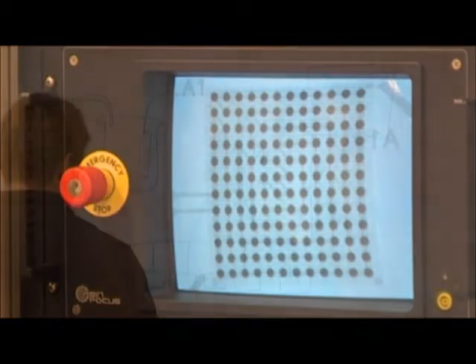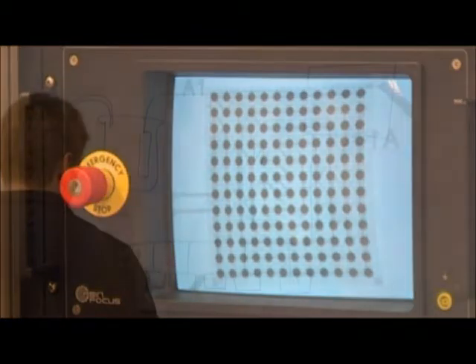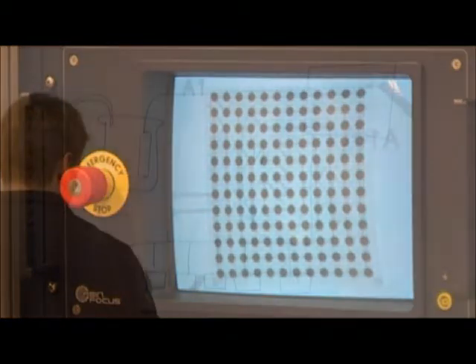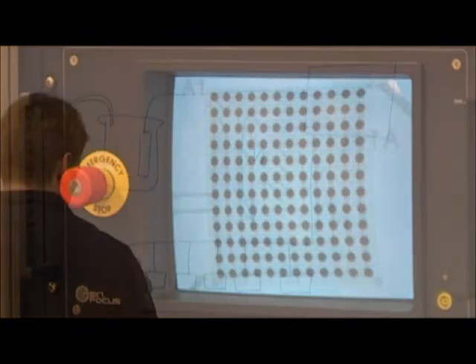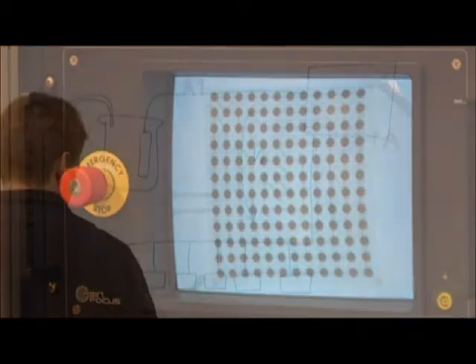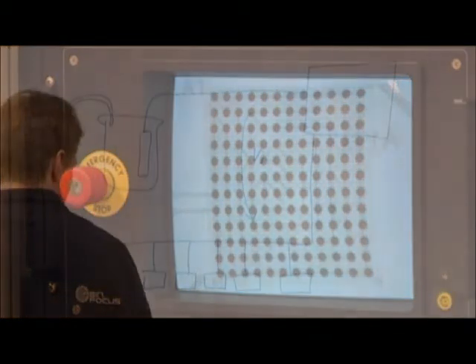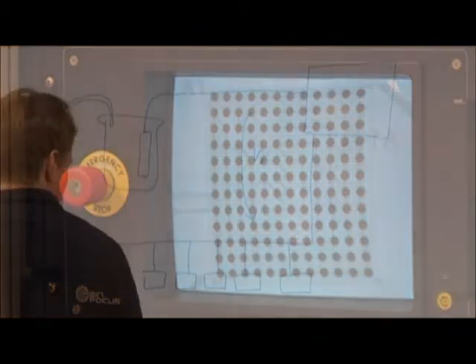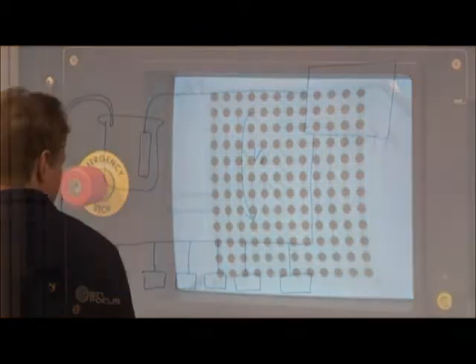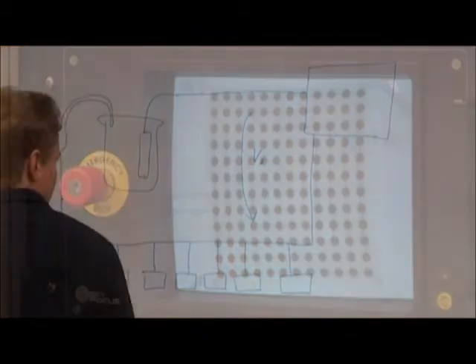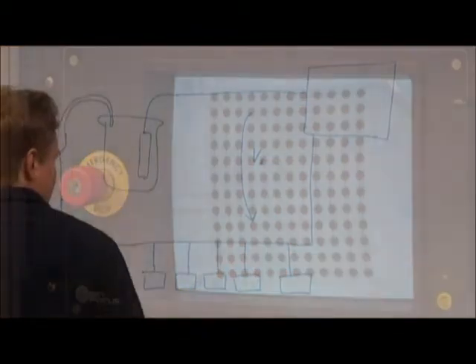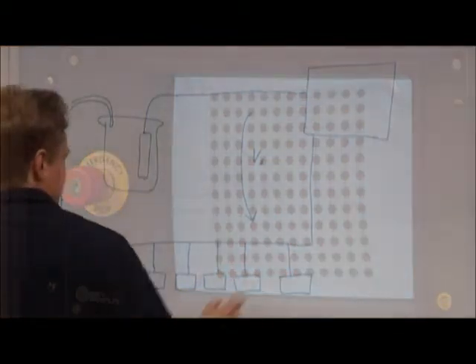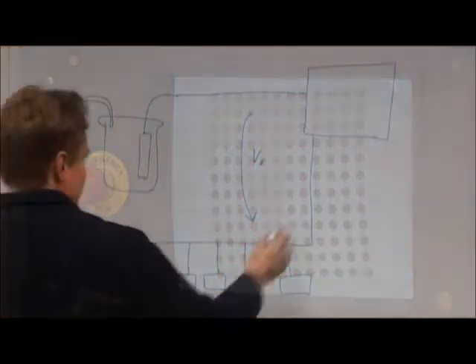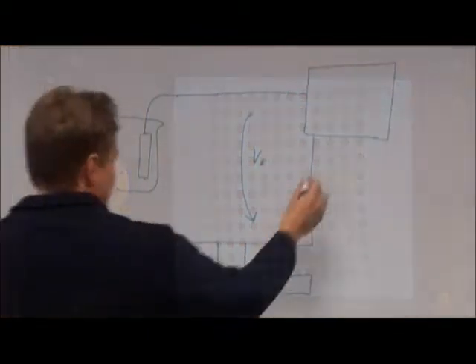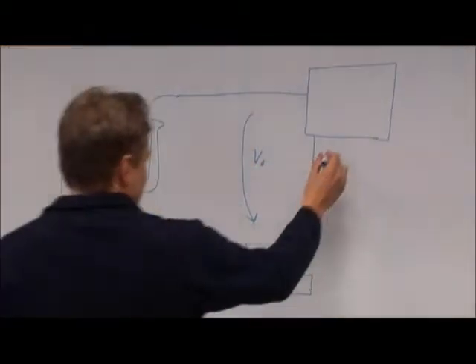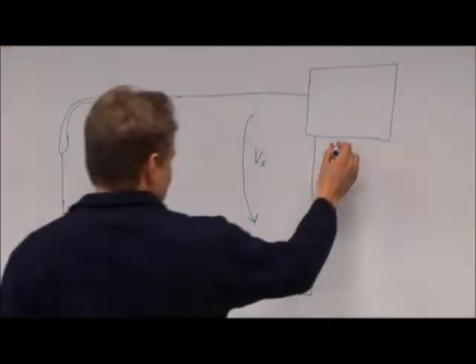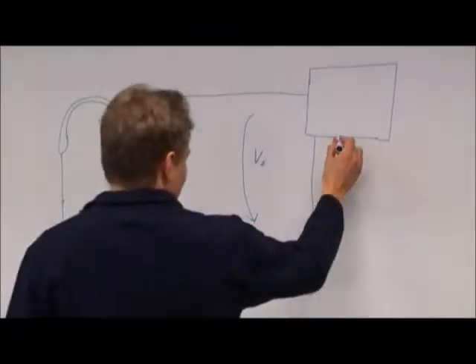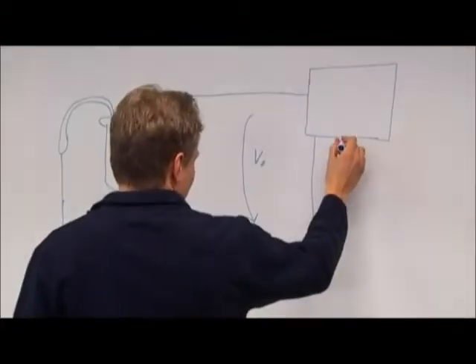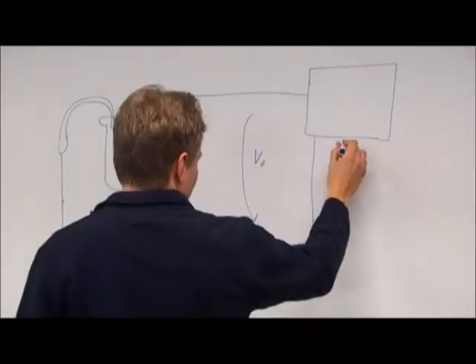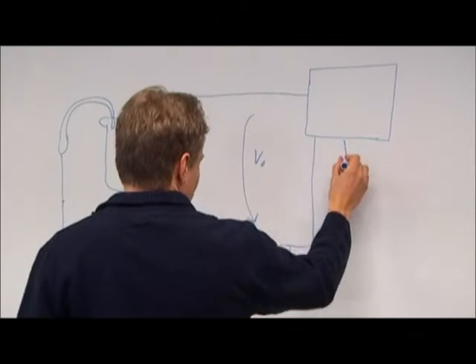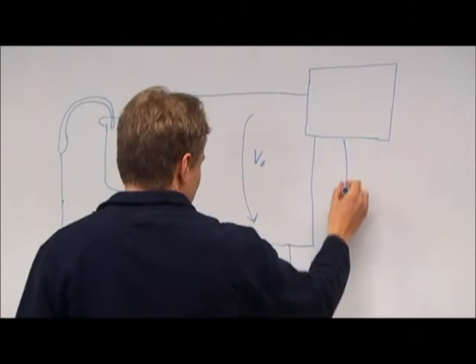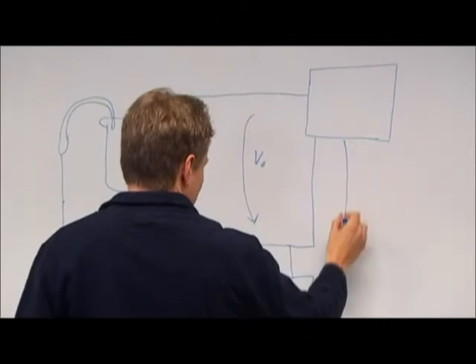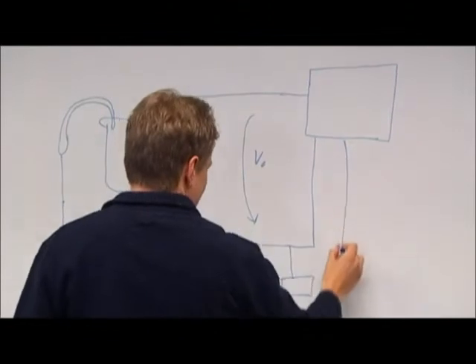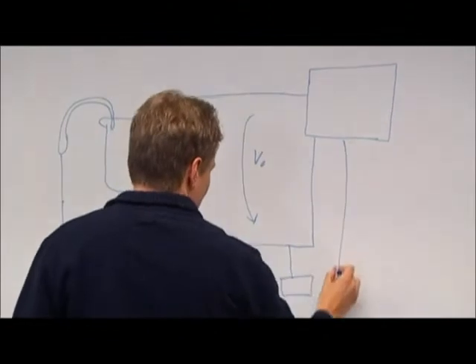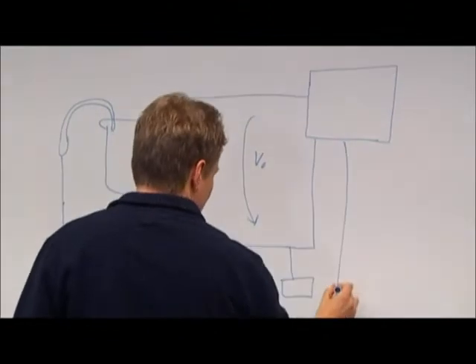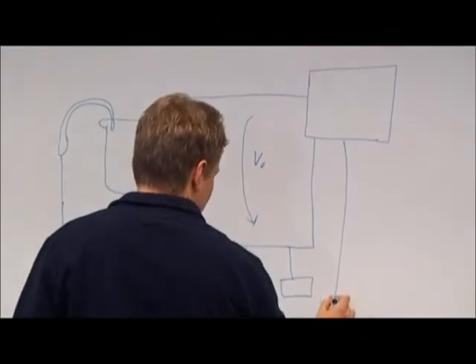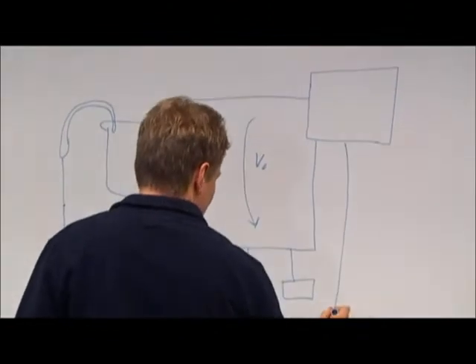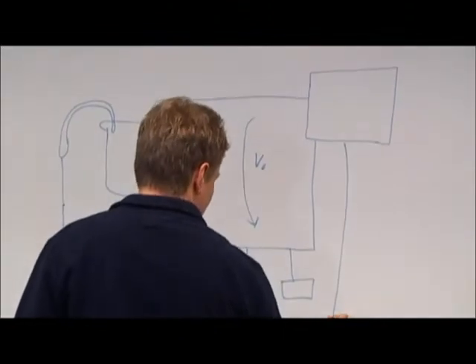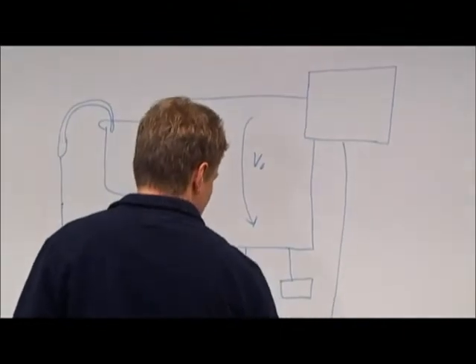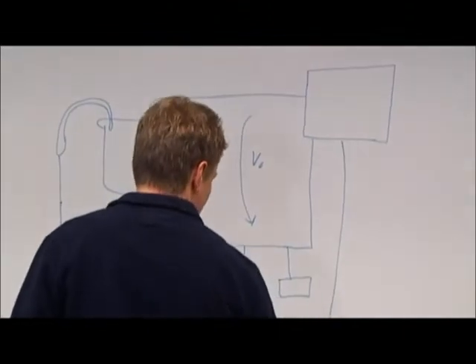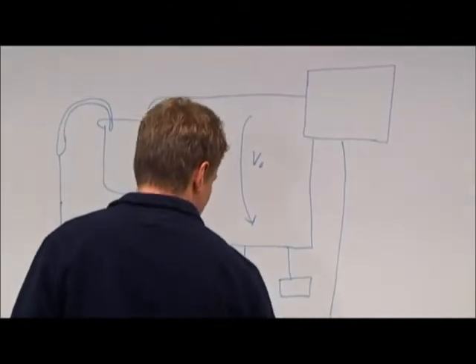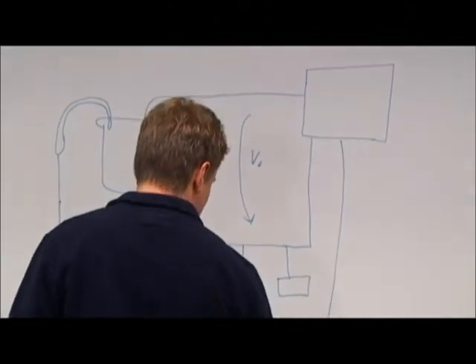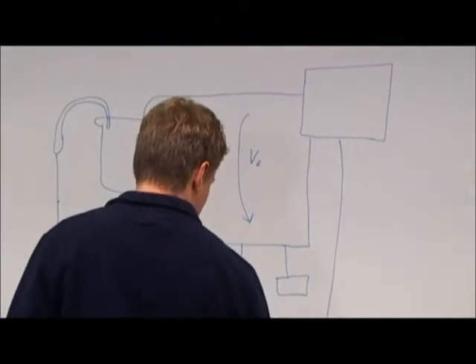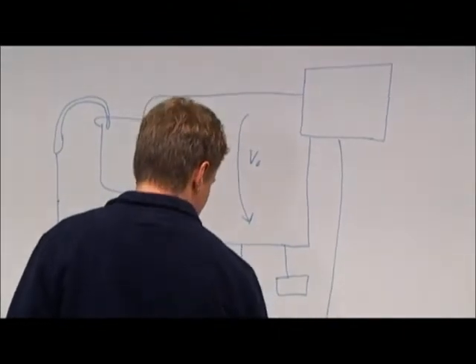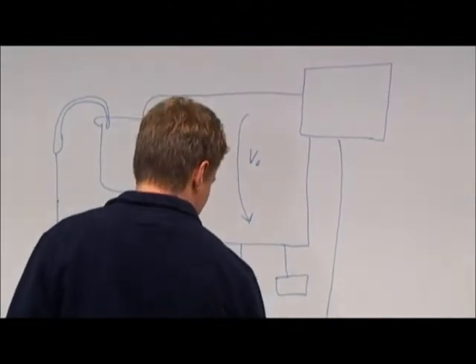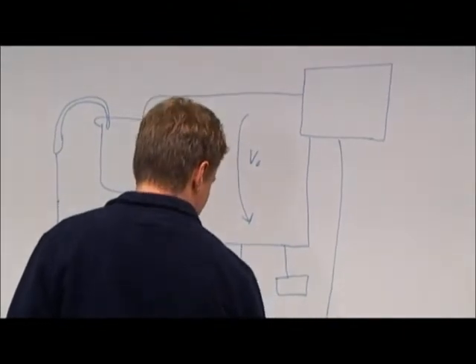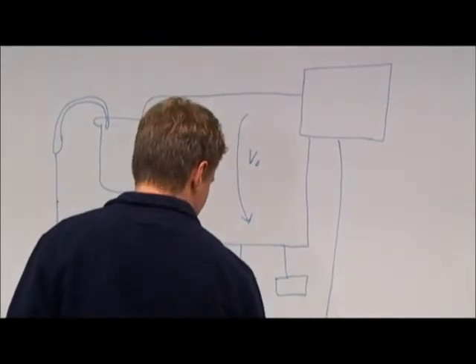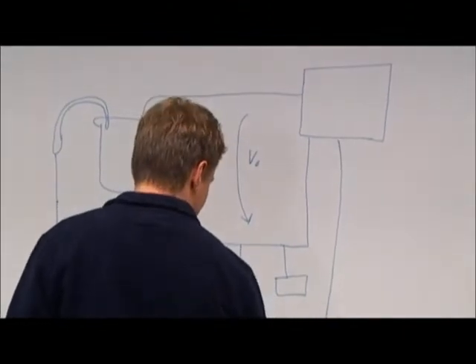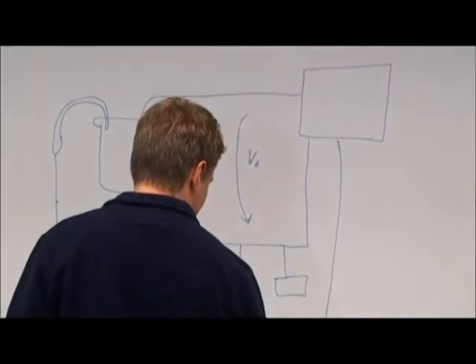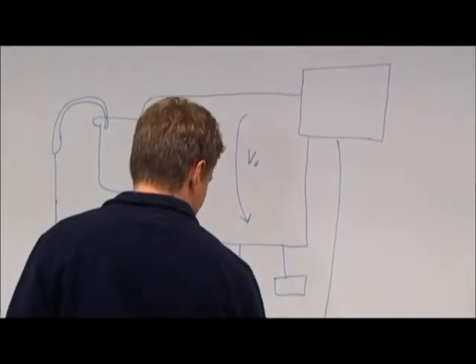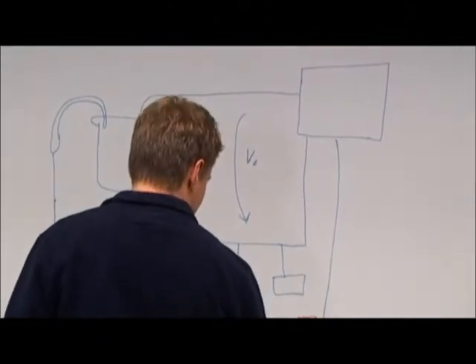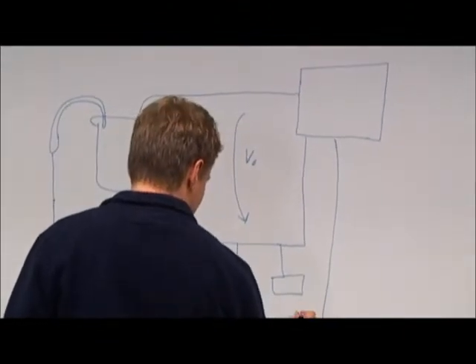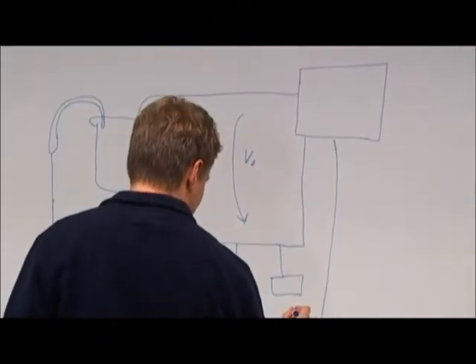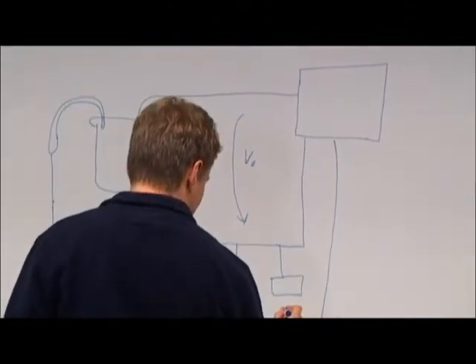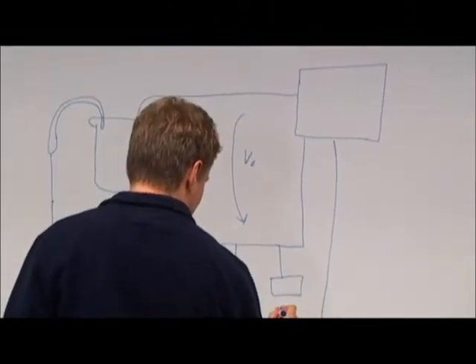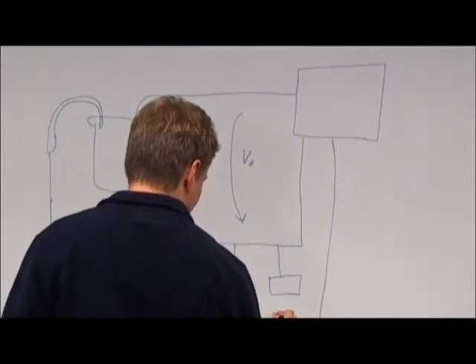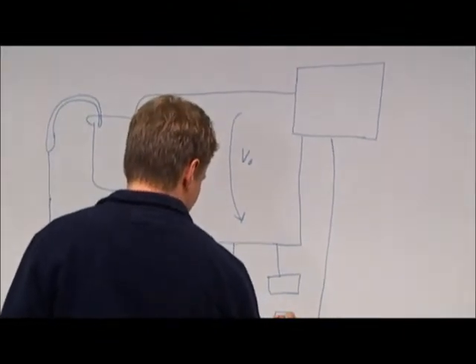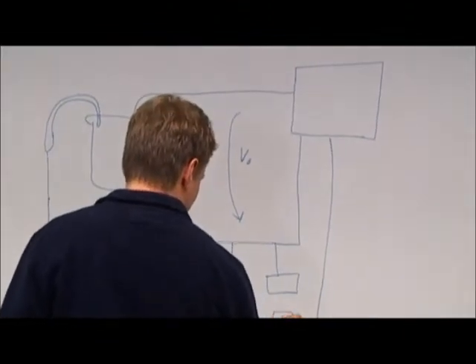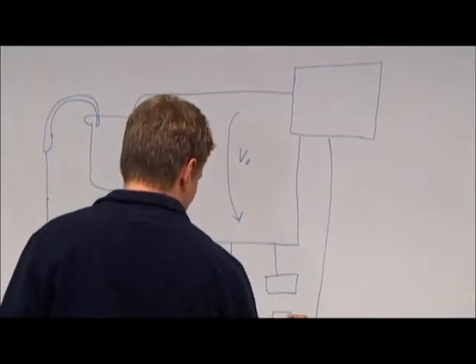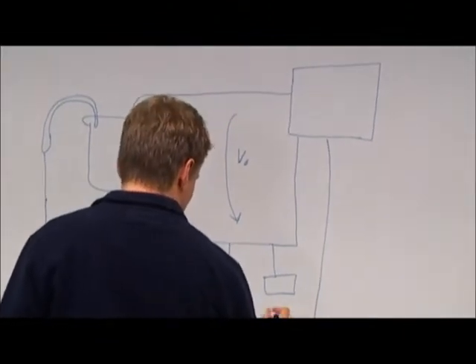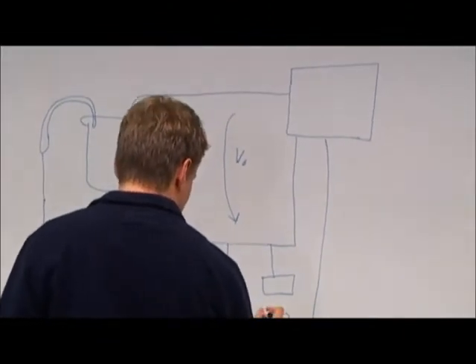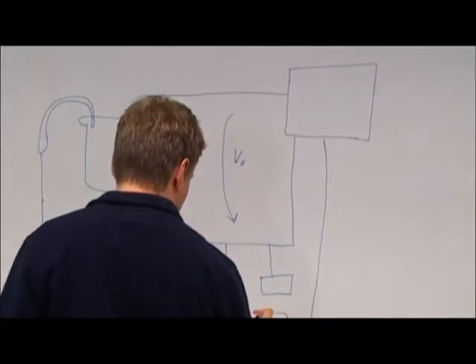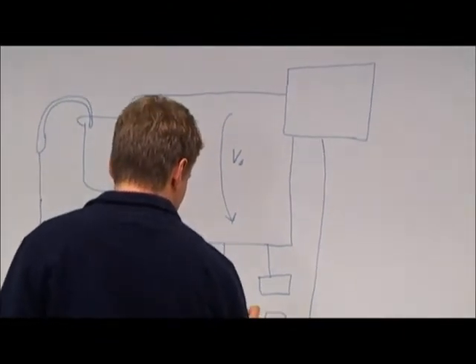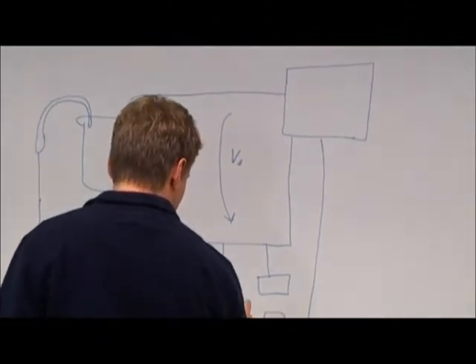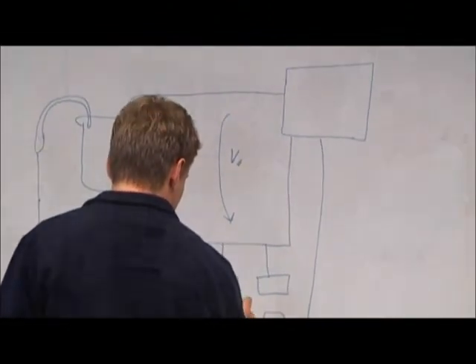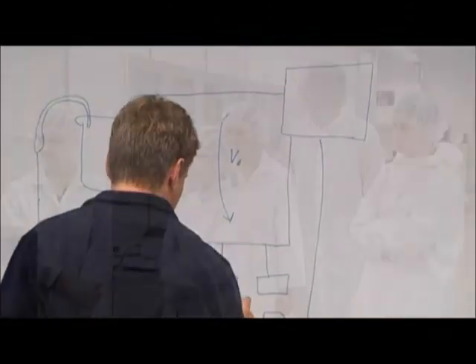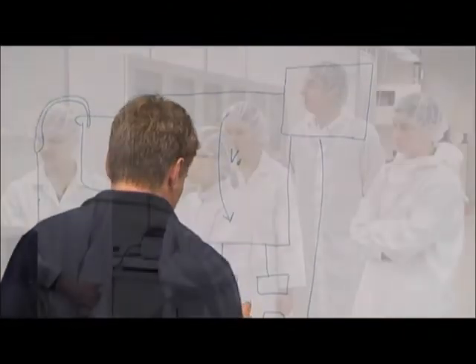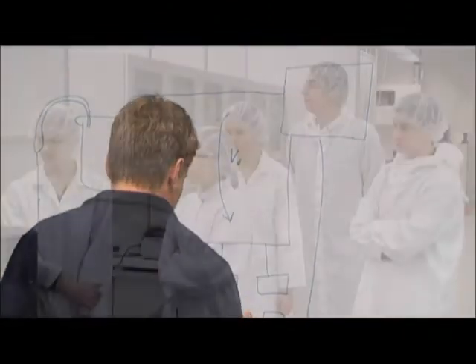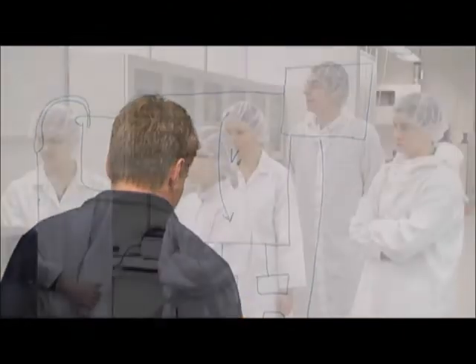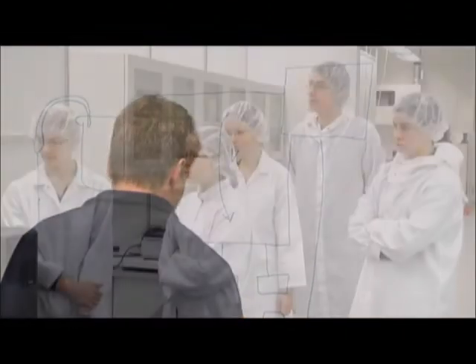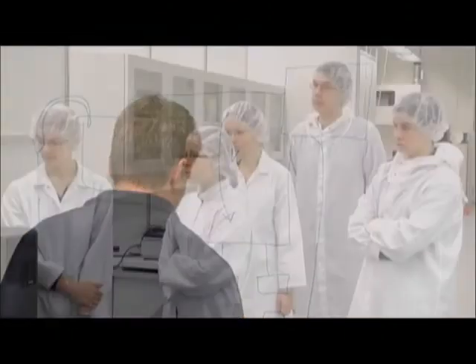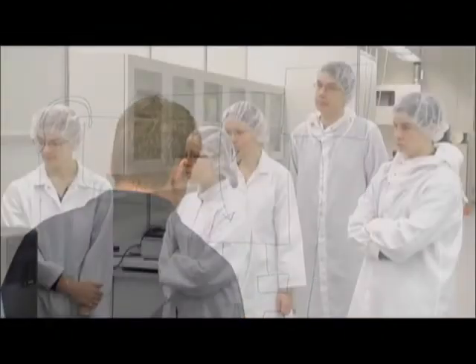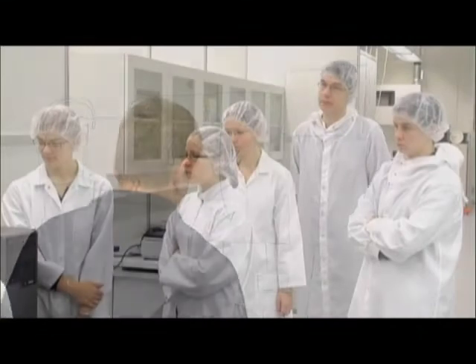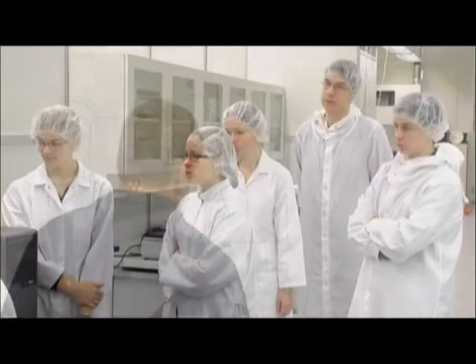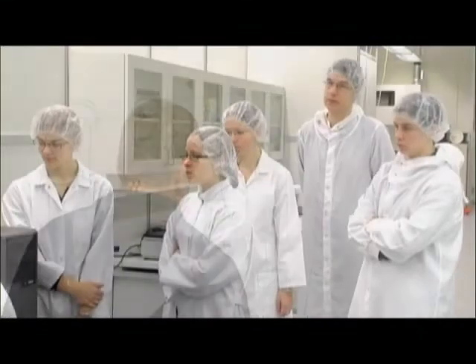Instead of learning and mastering individual applications, the main focus is on understanding the fundamentals.